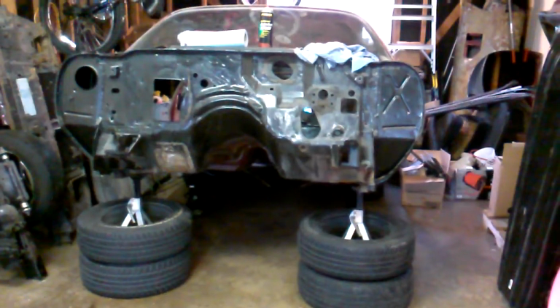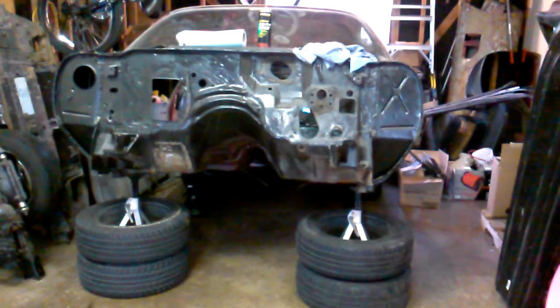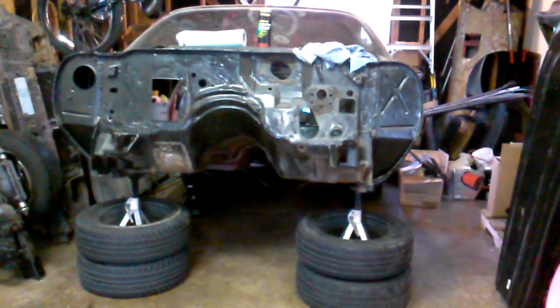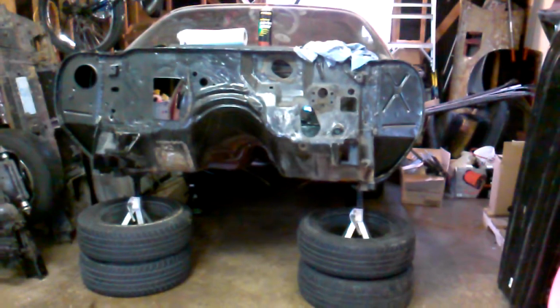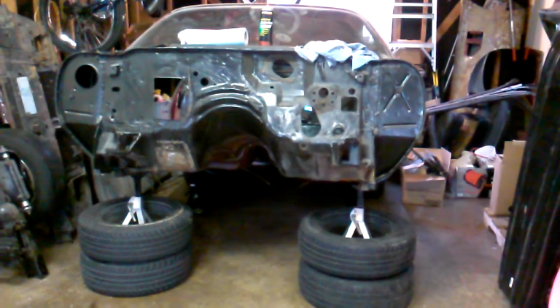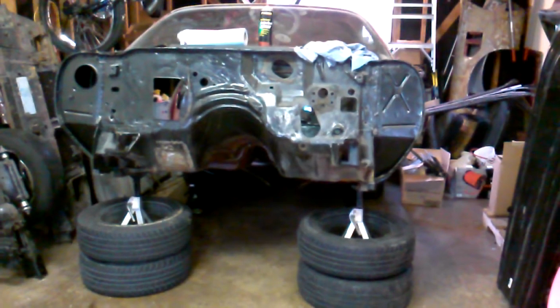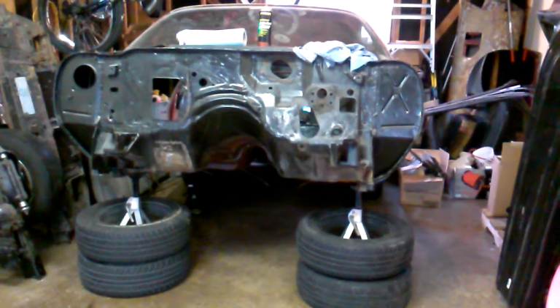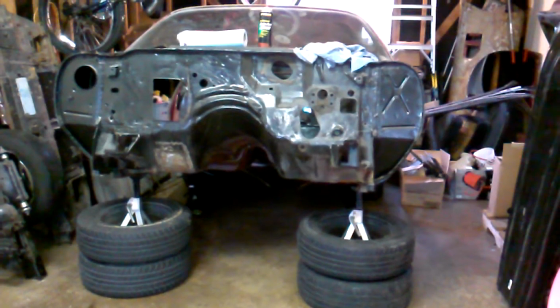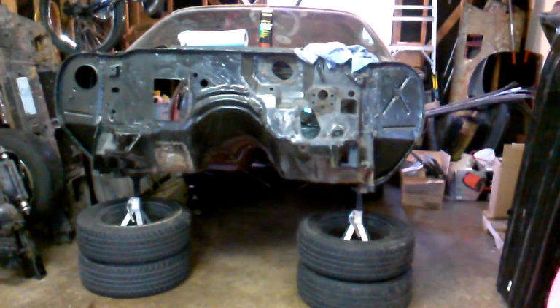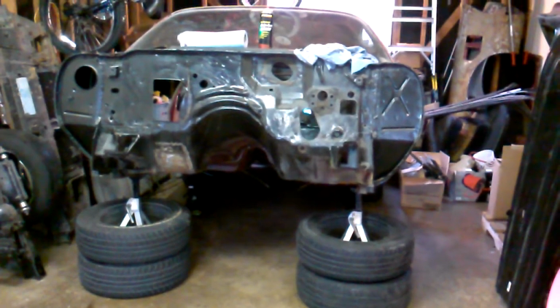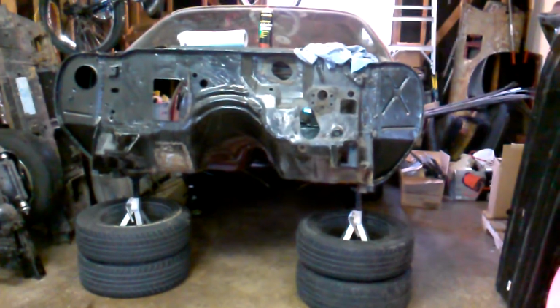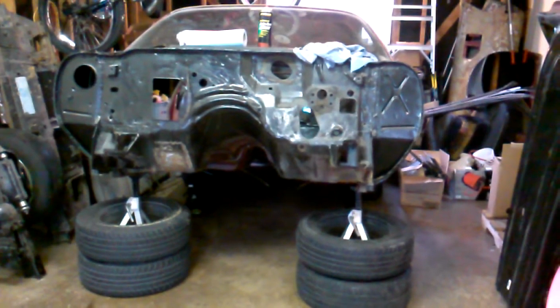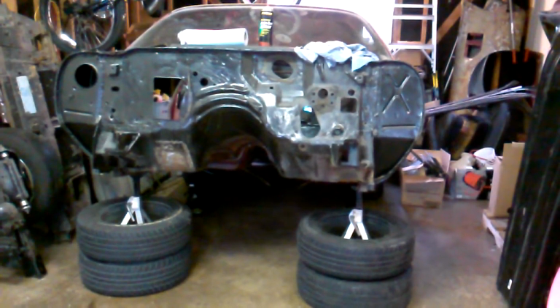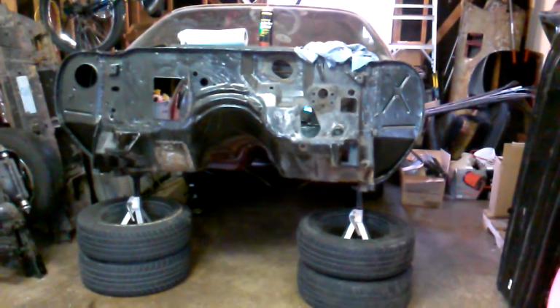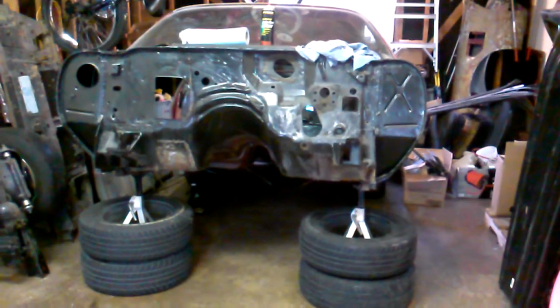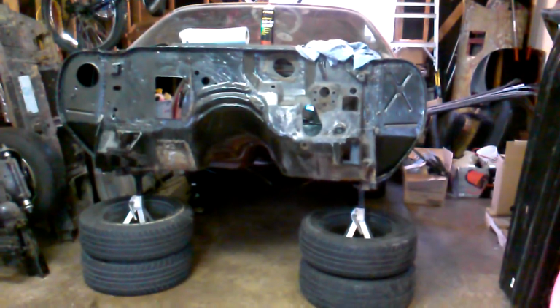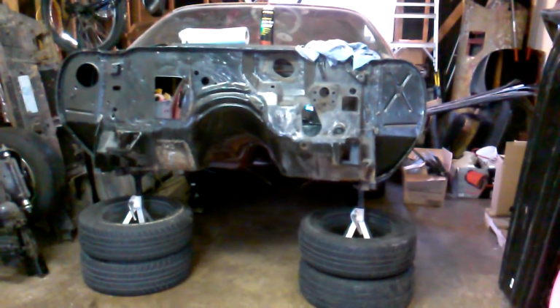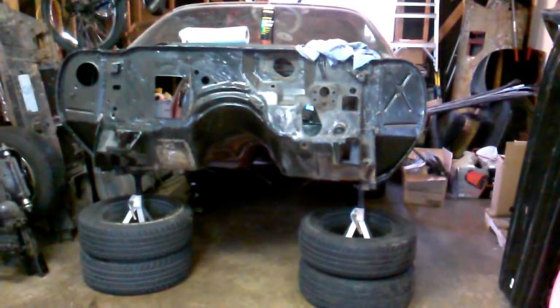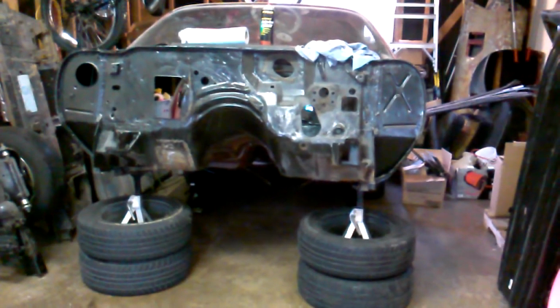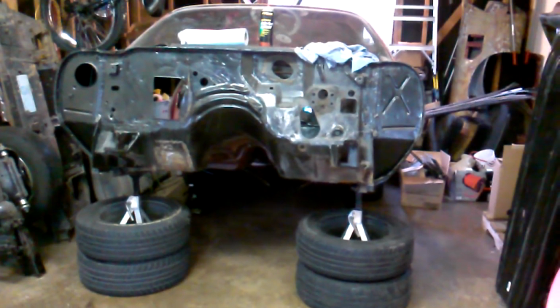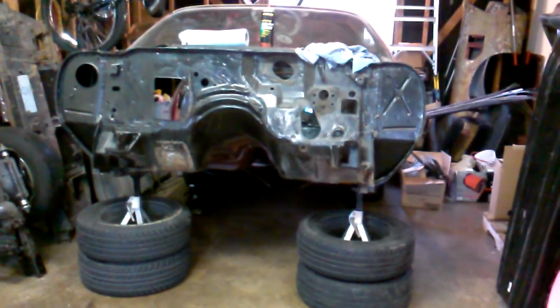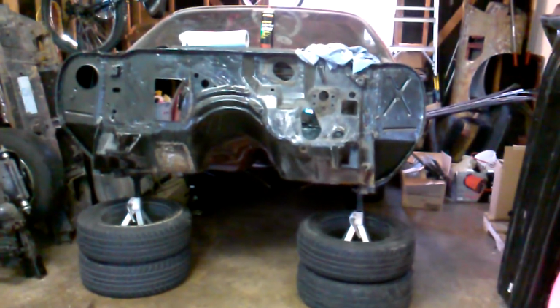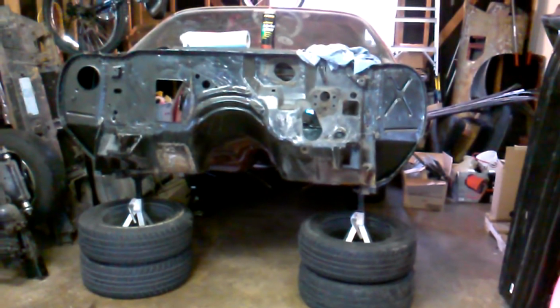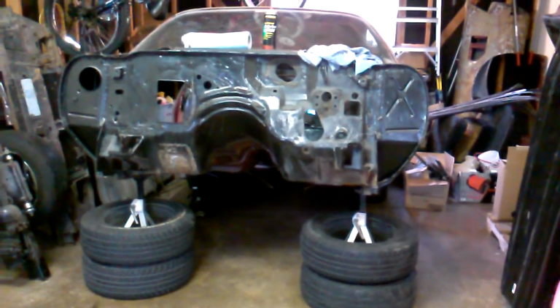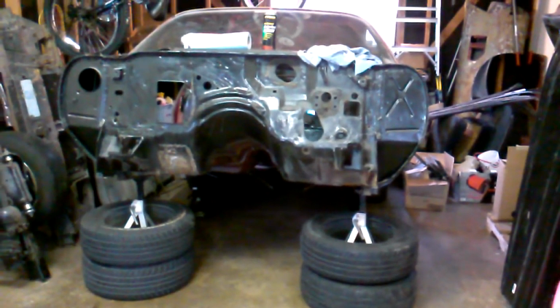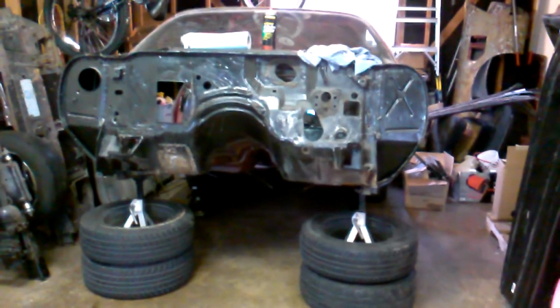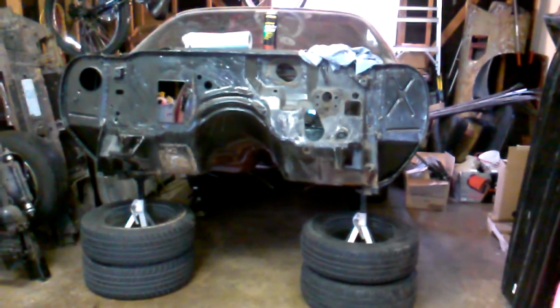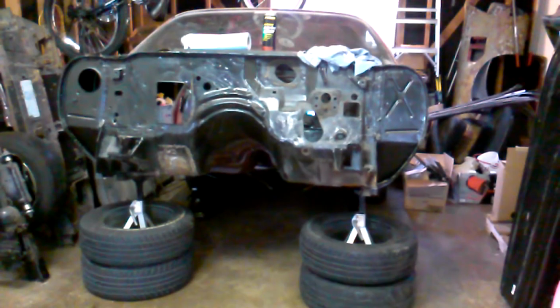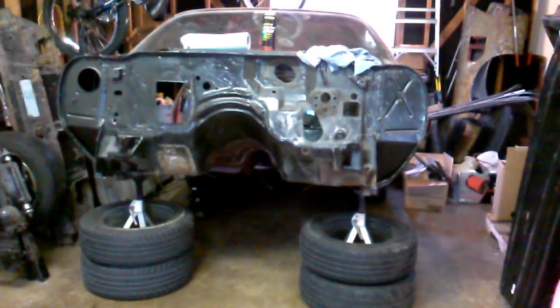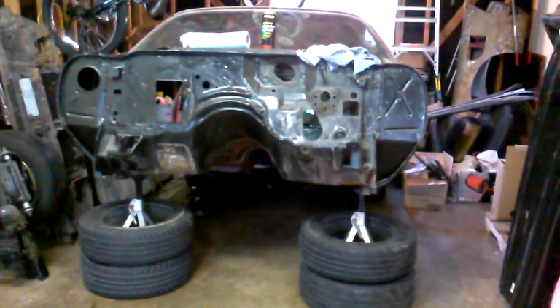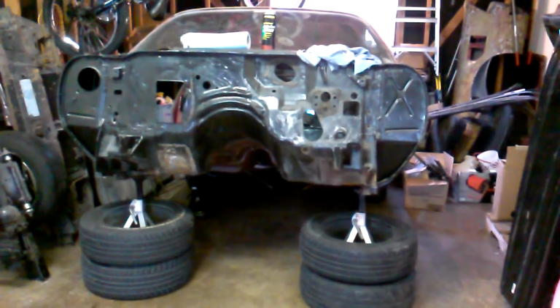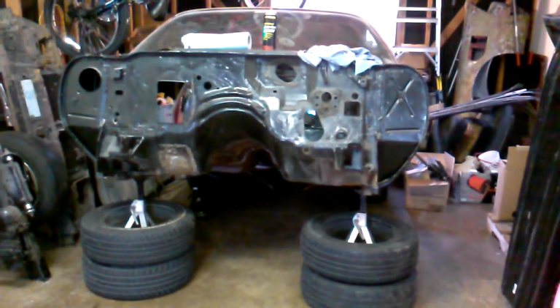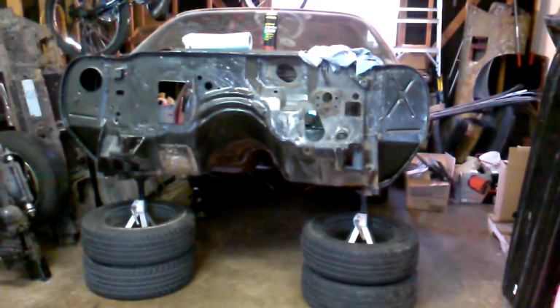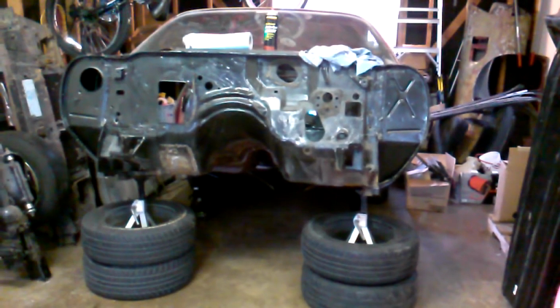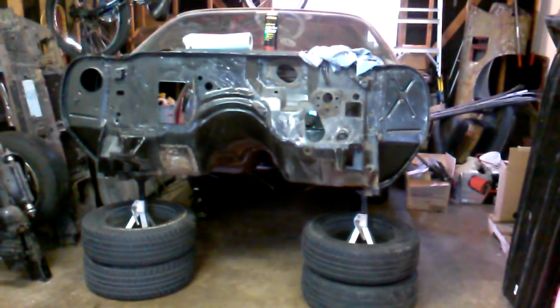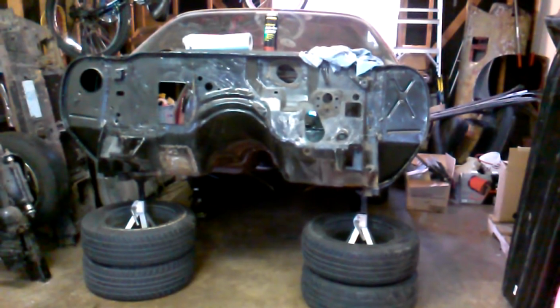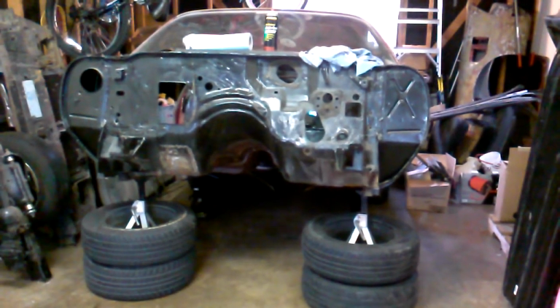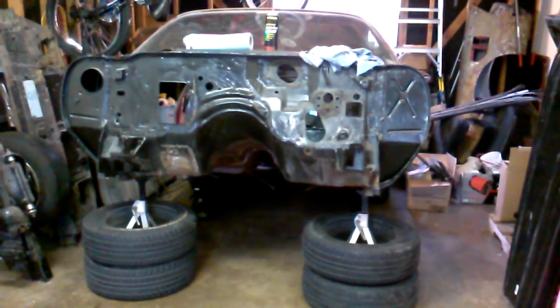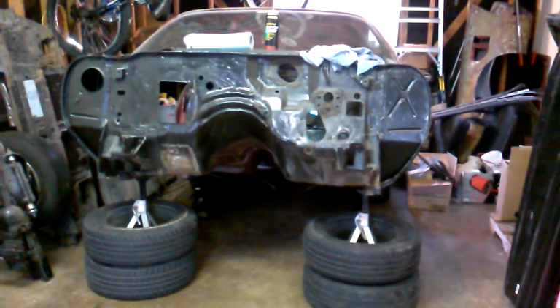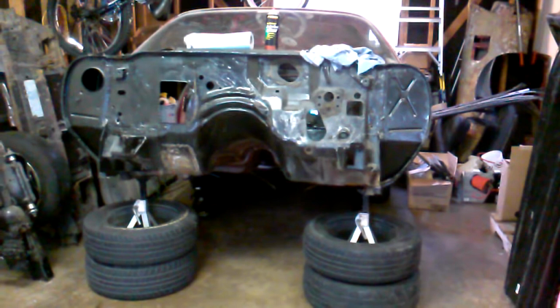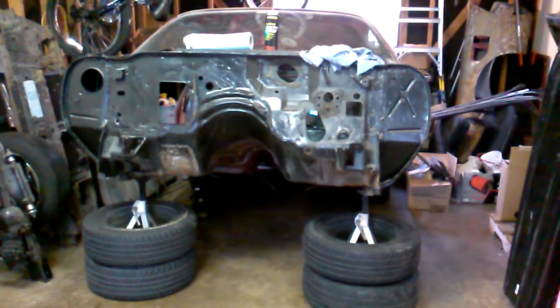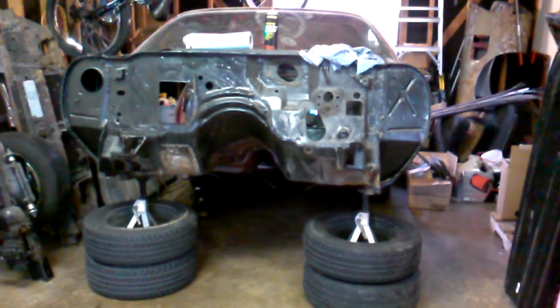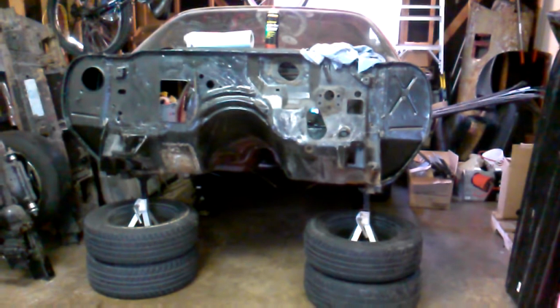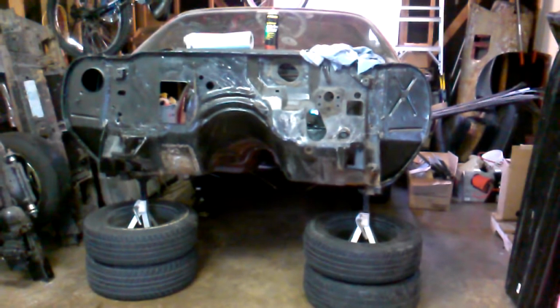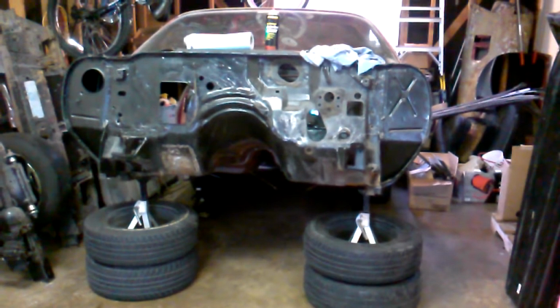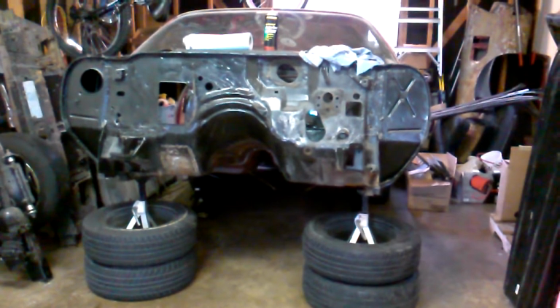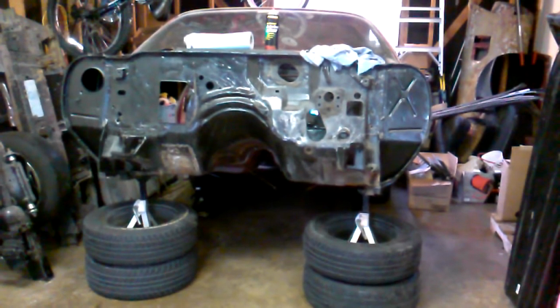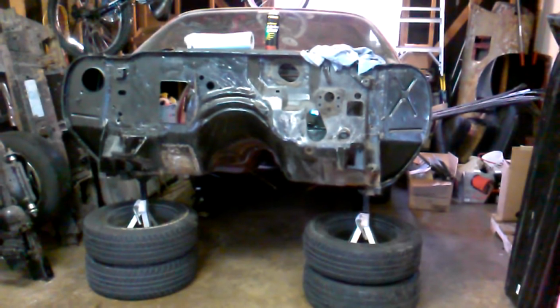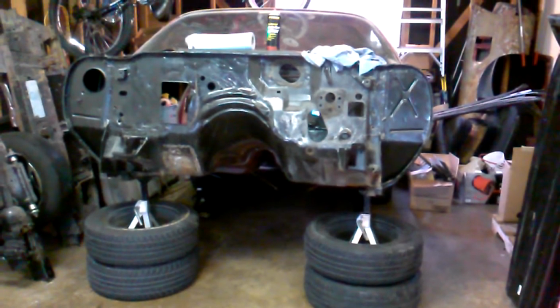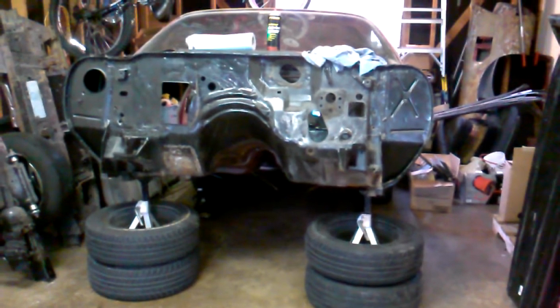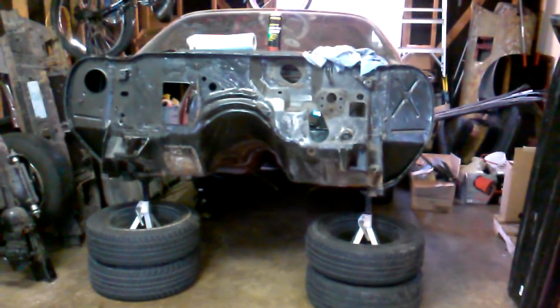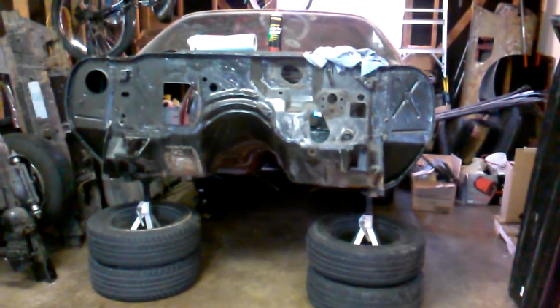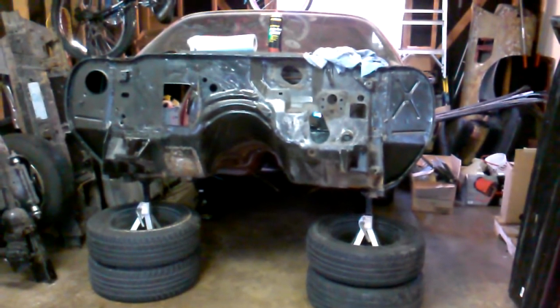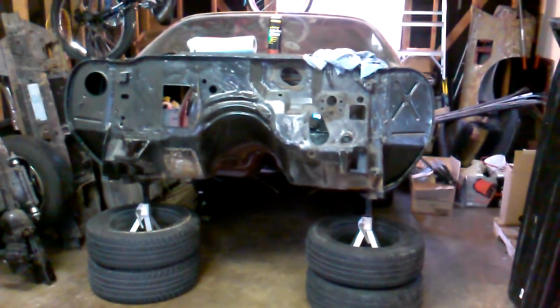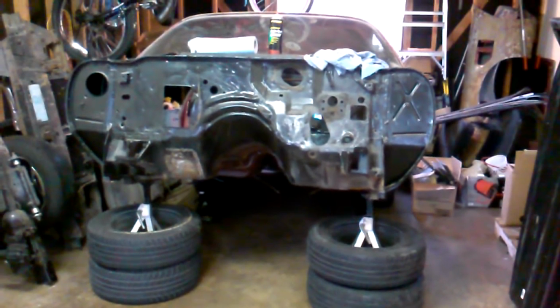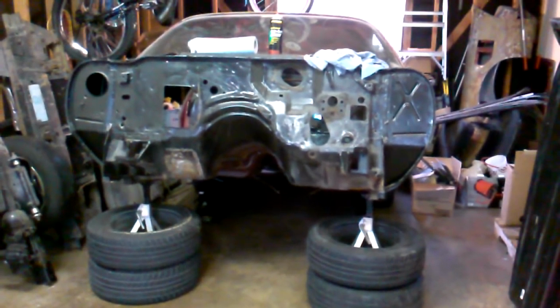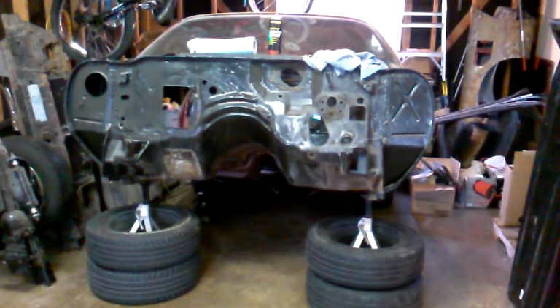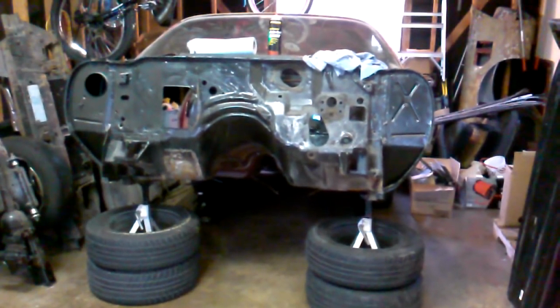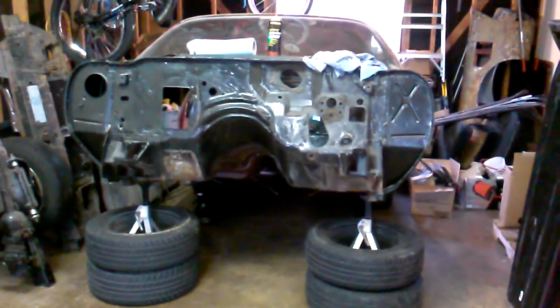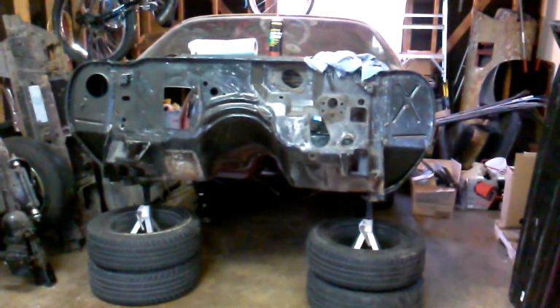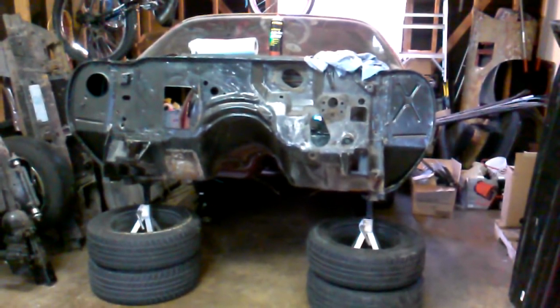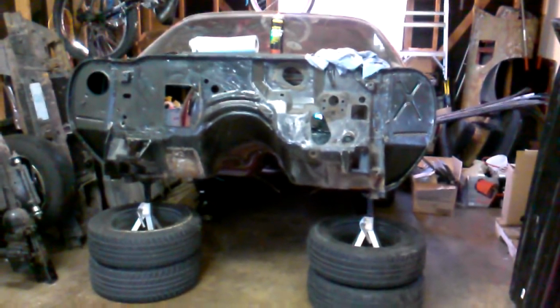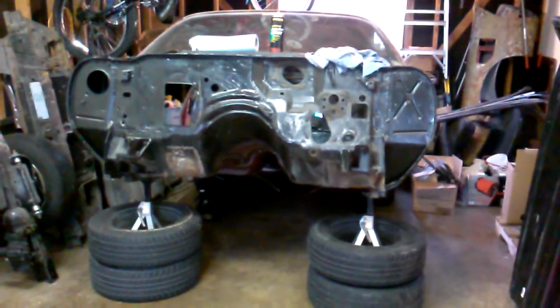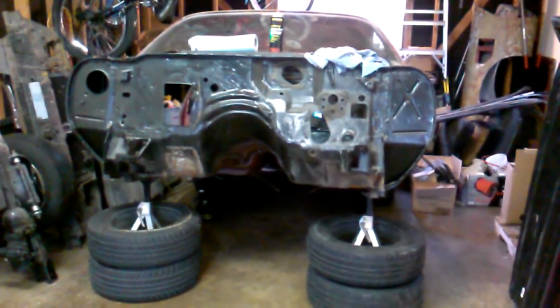Hey everyone, CJ here. Just gonna give you a little rundown of what I got to do to my car this winter, if I get to it.